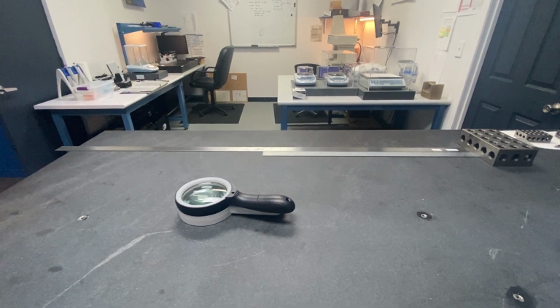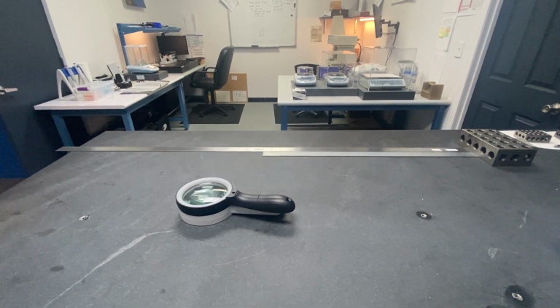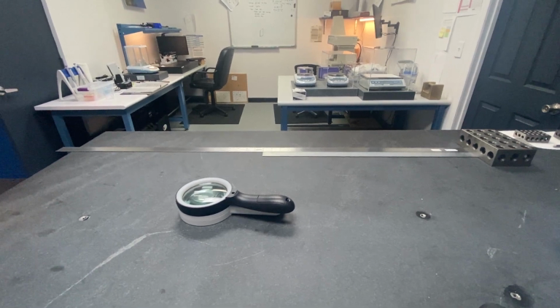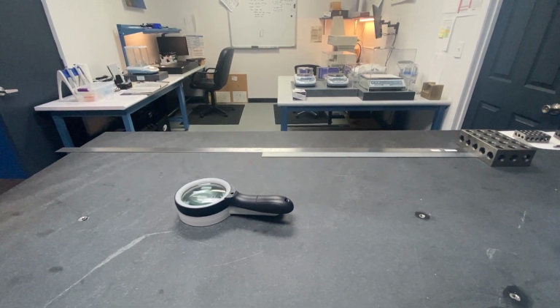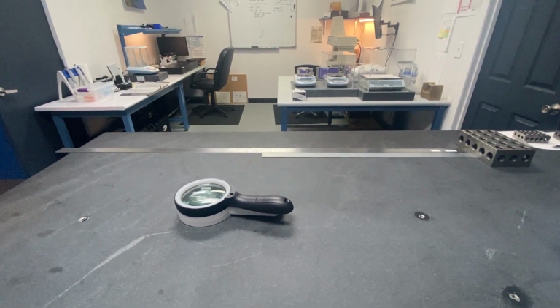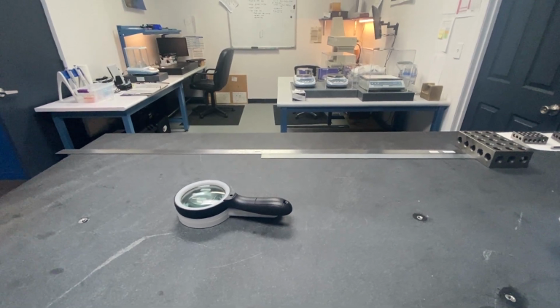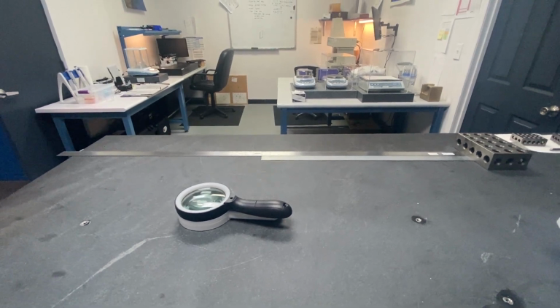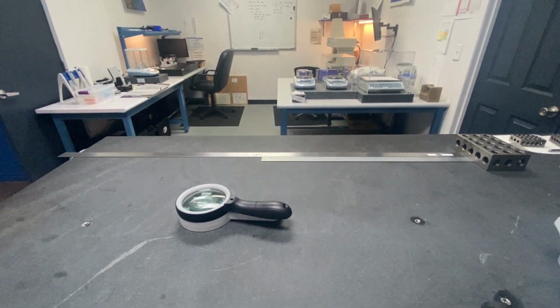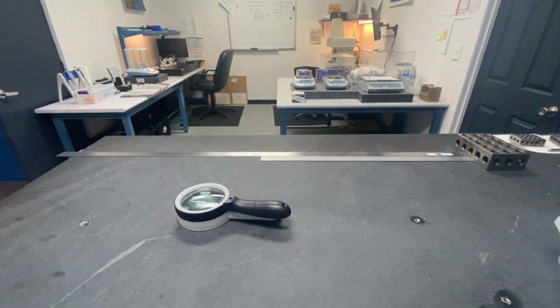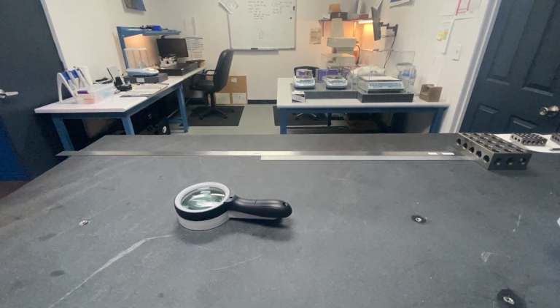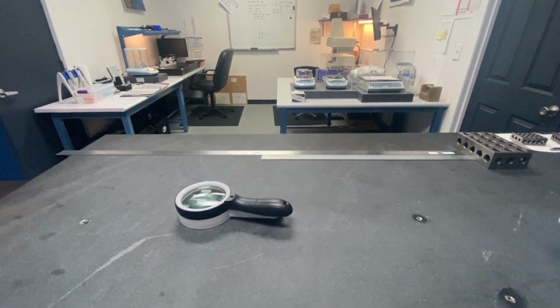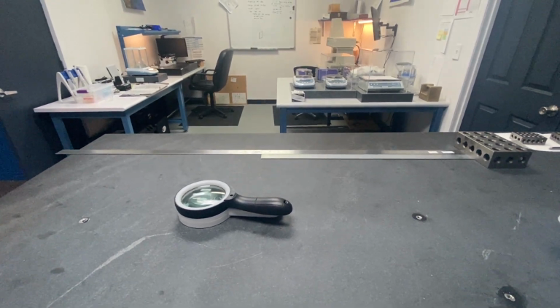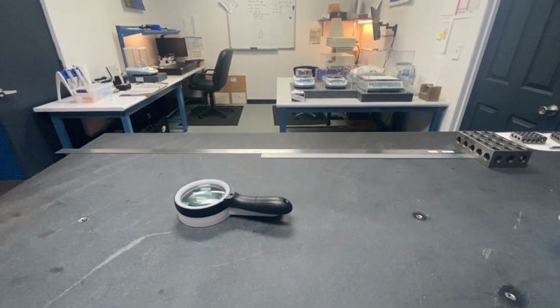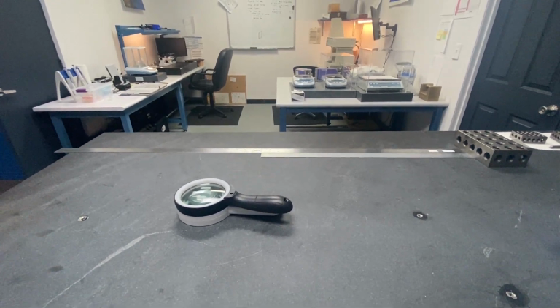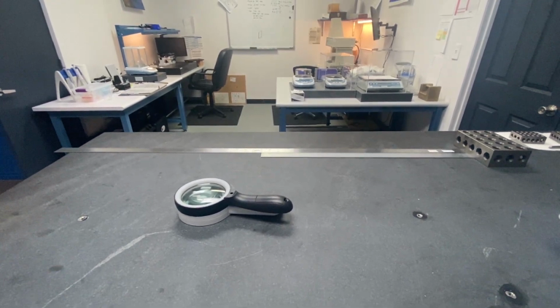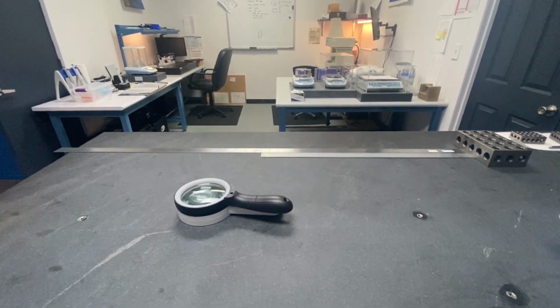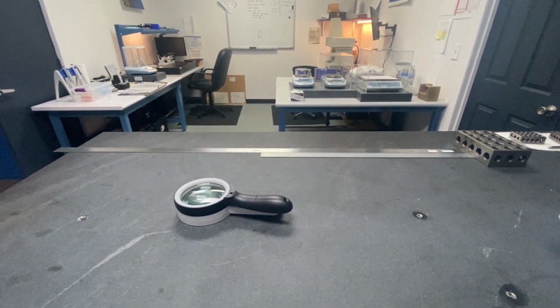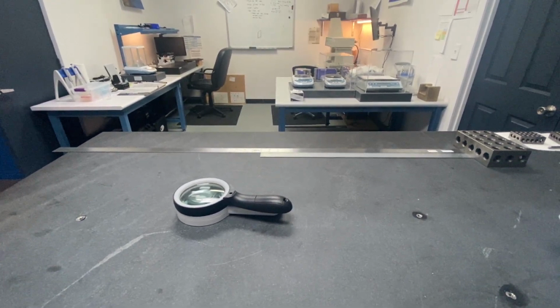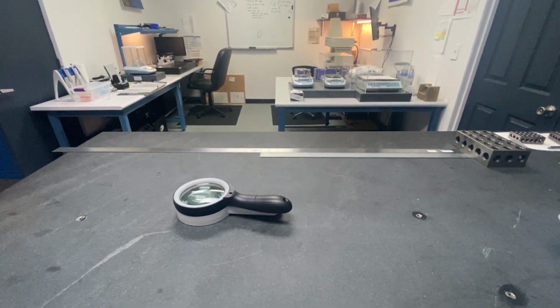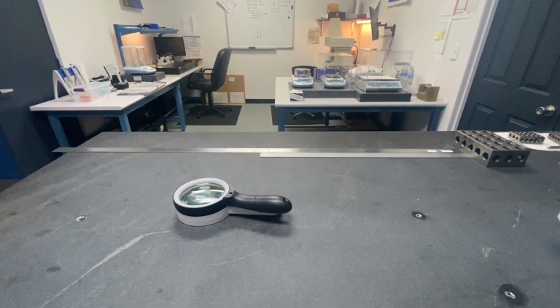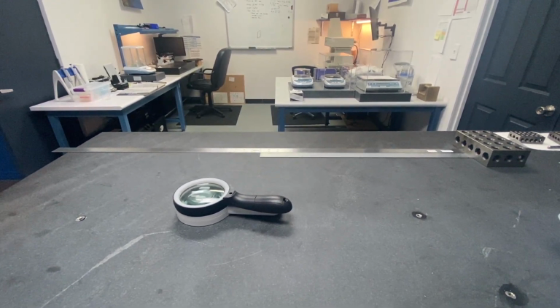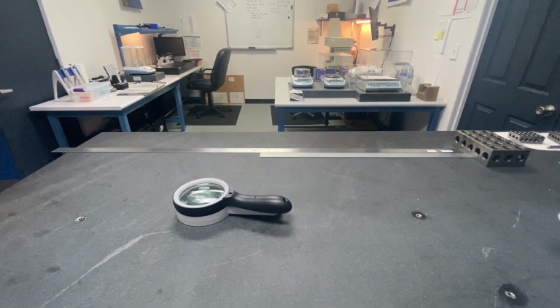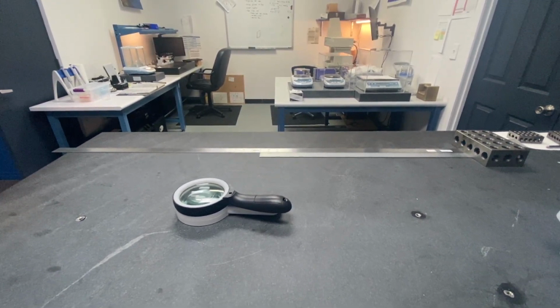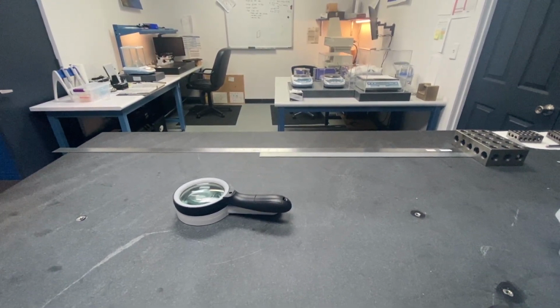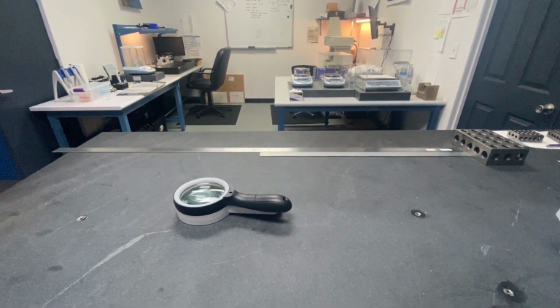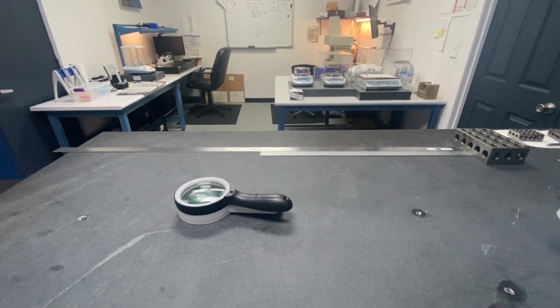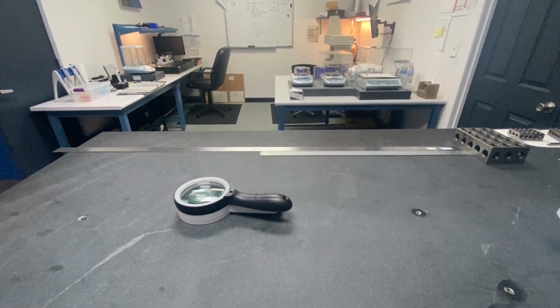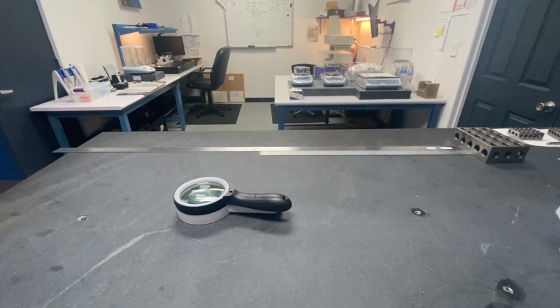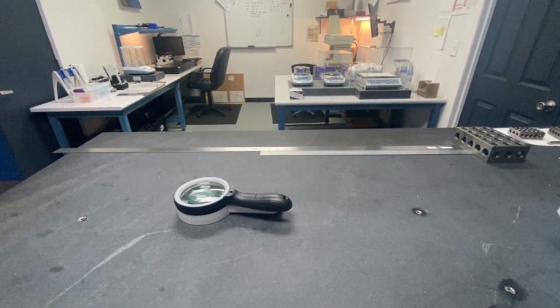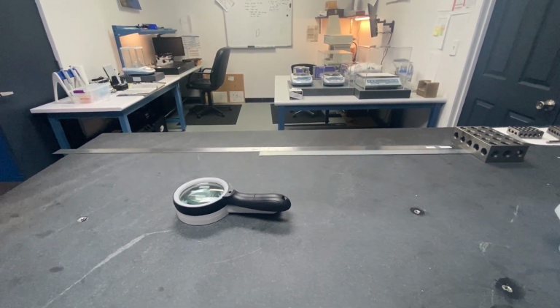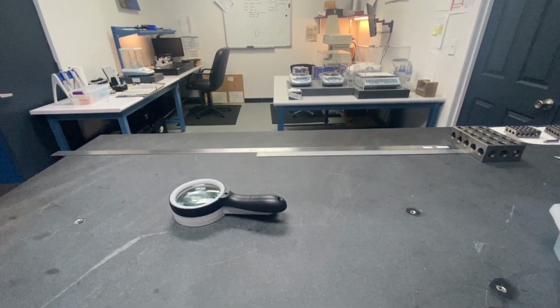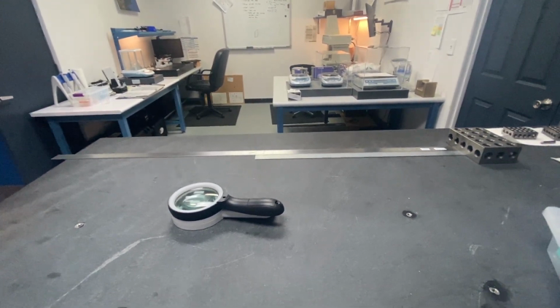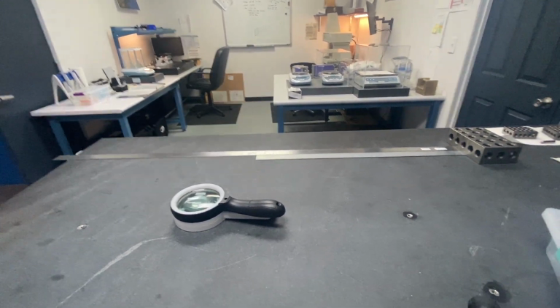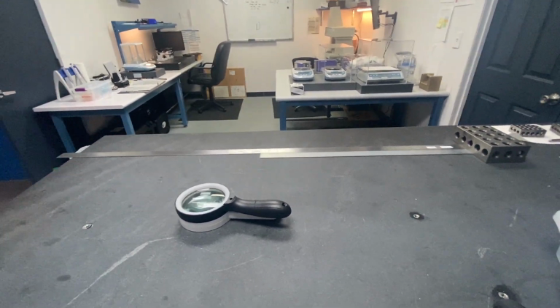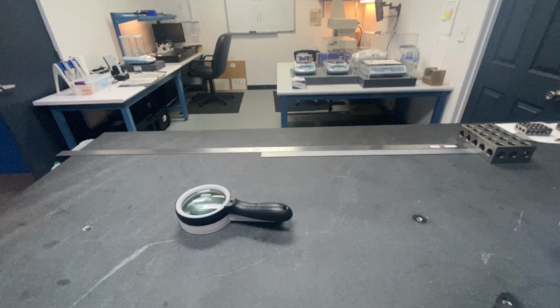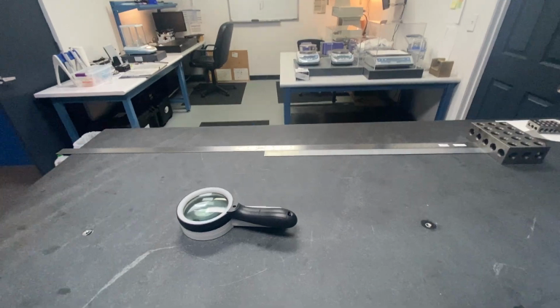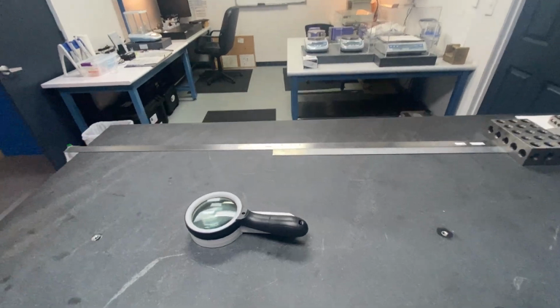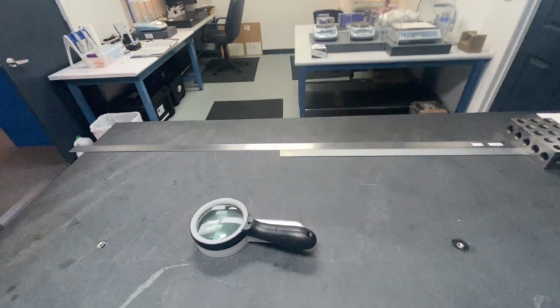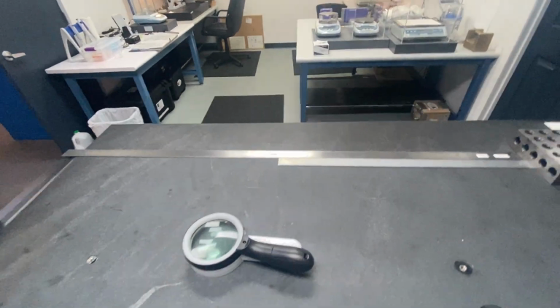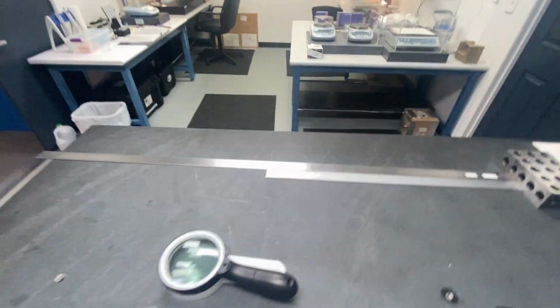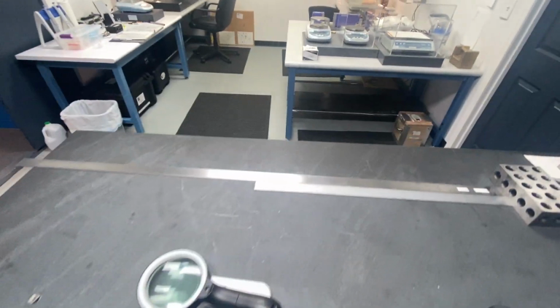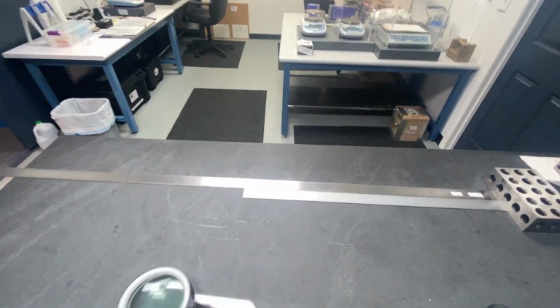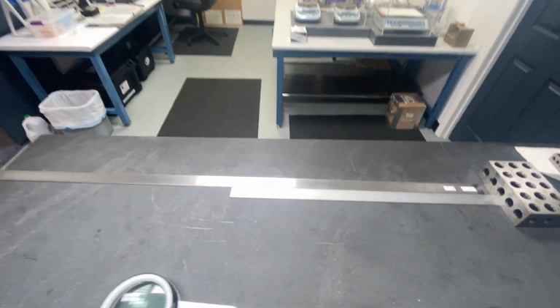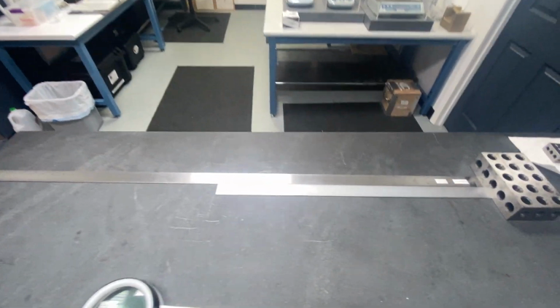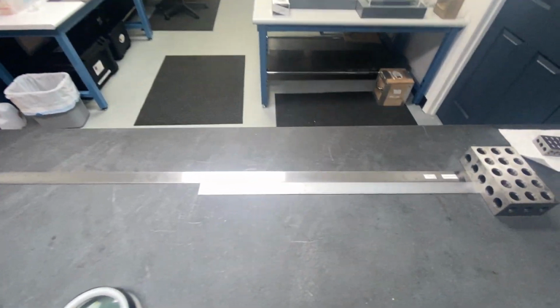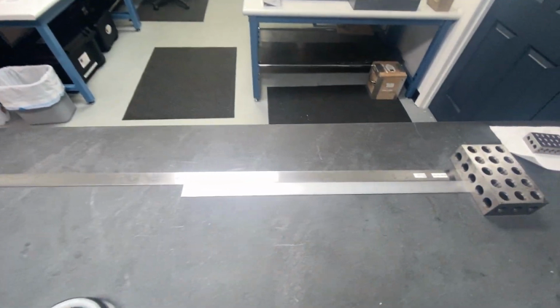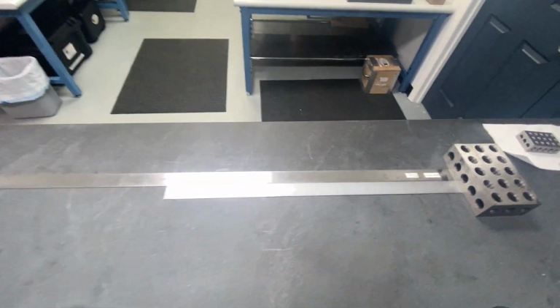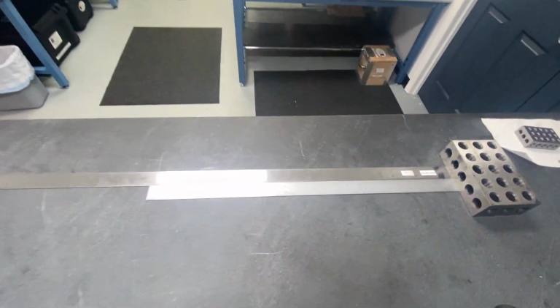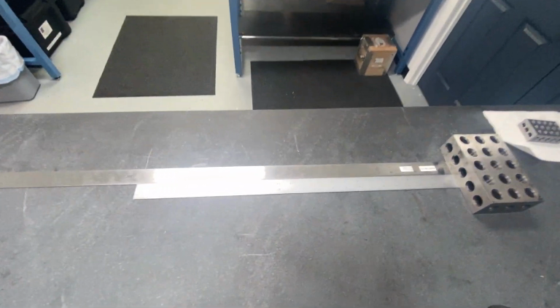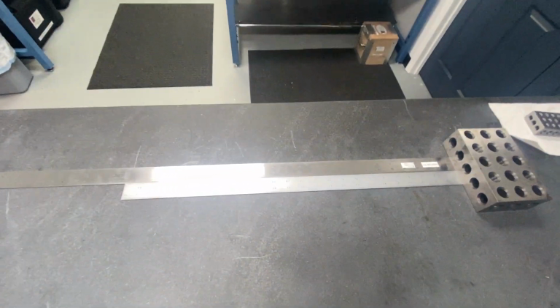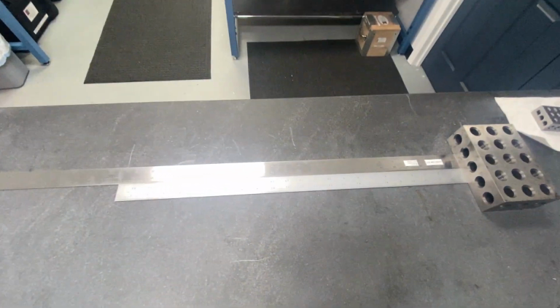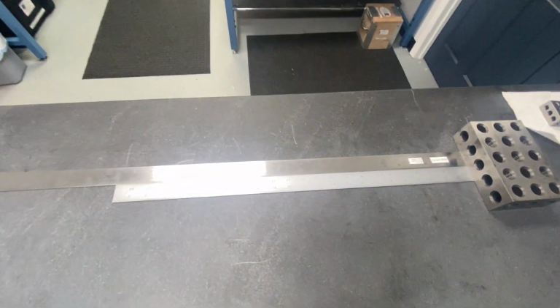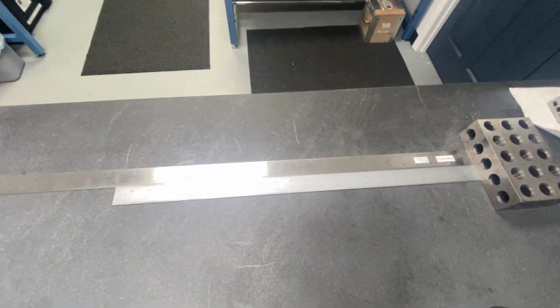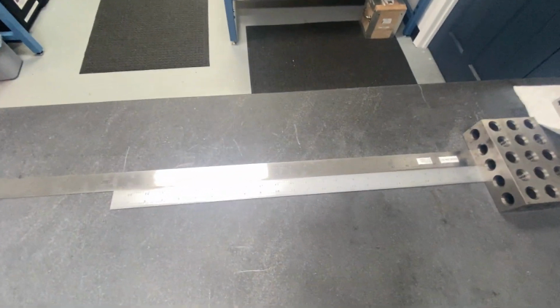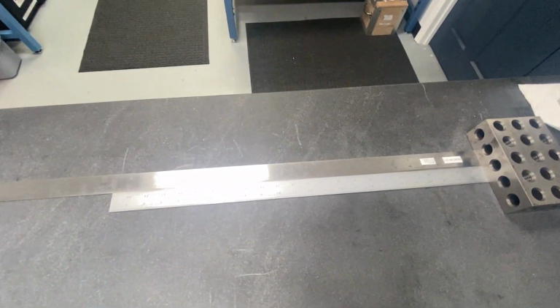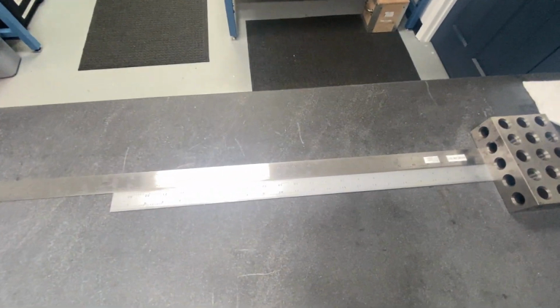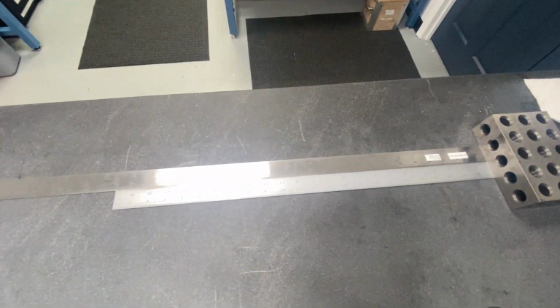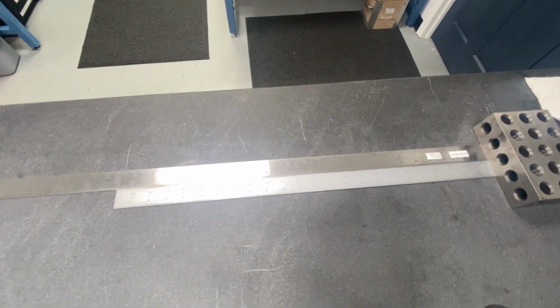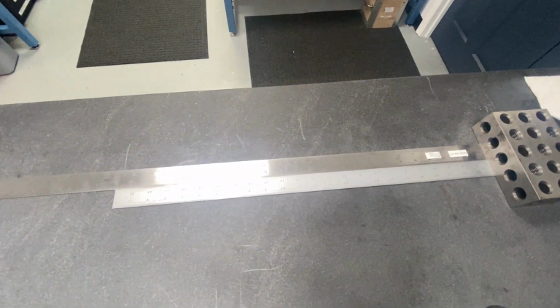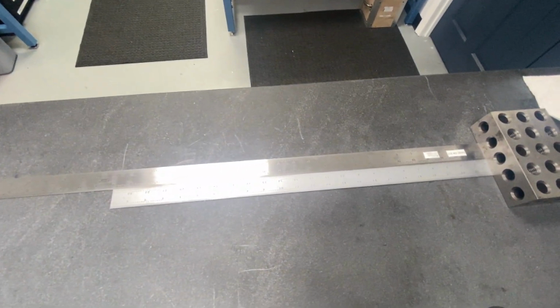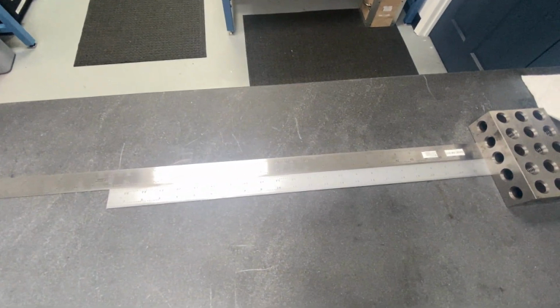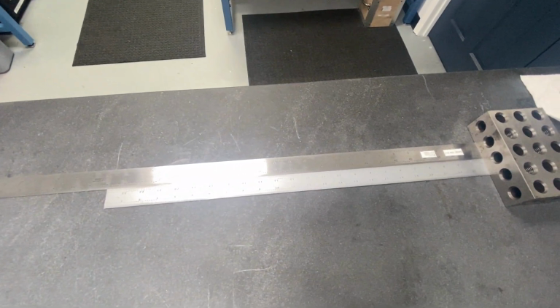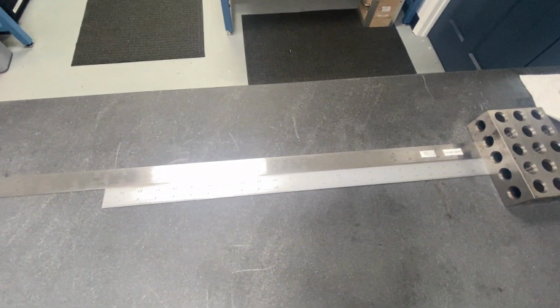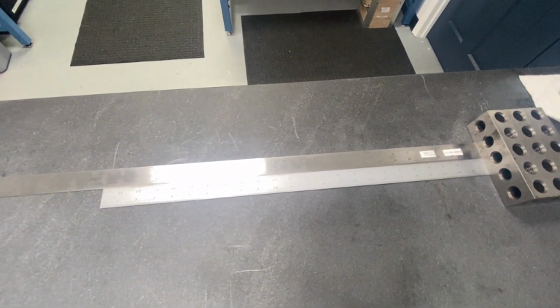In this video we will be demonstrating how to calibrate a steel rule.